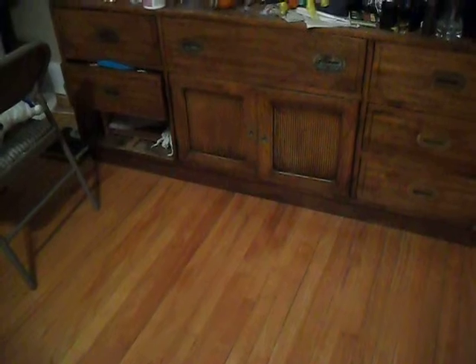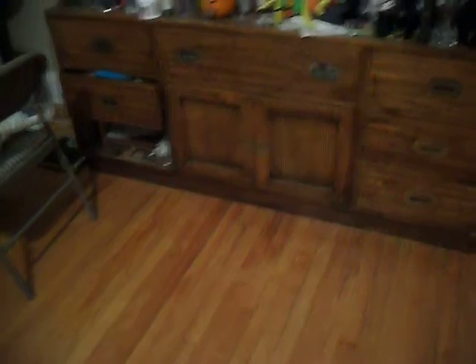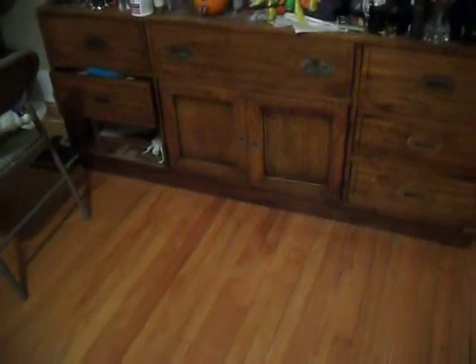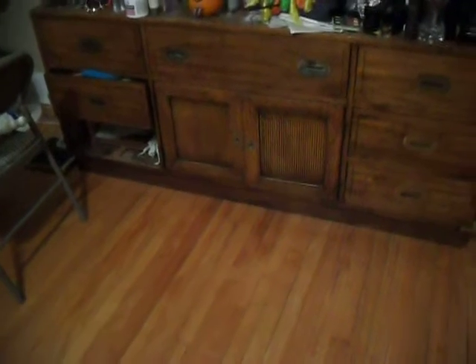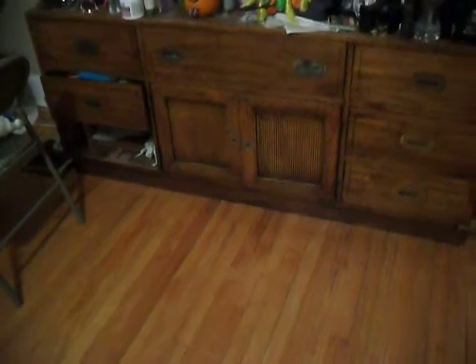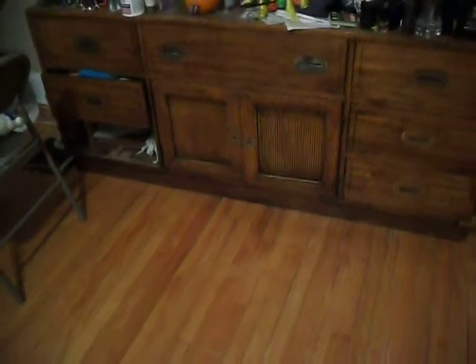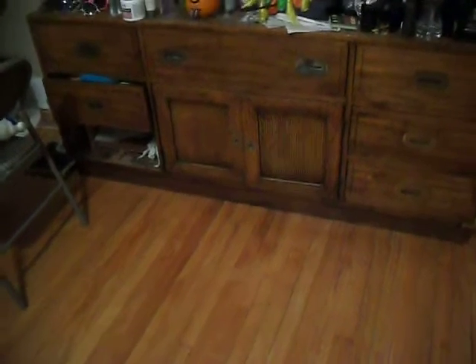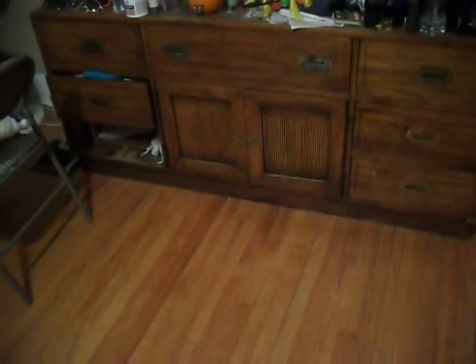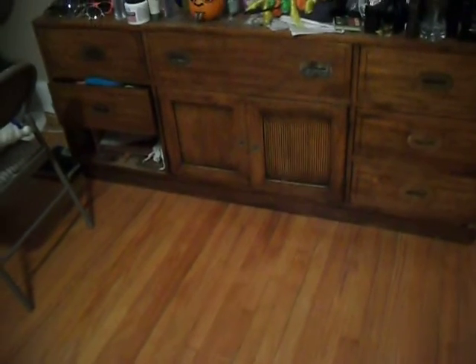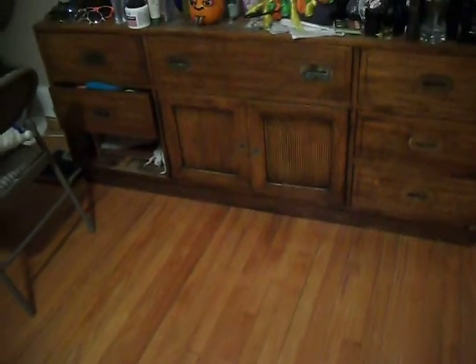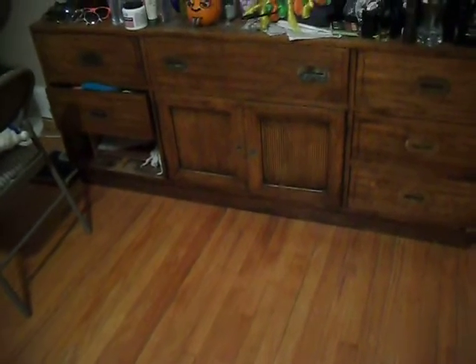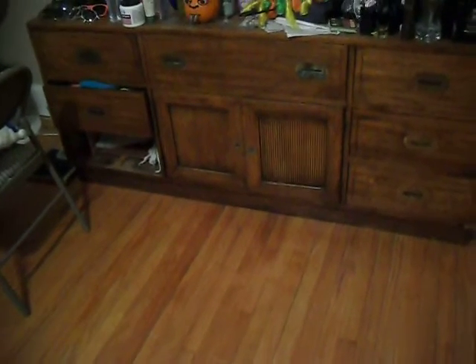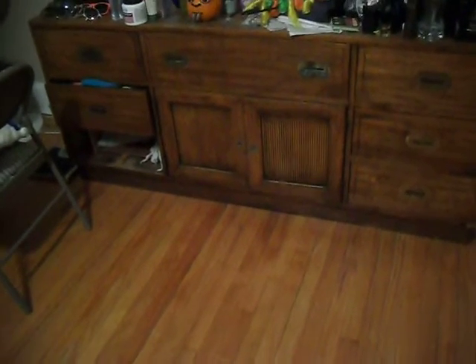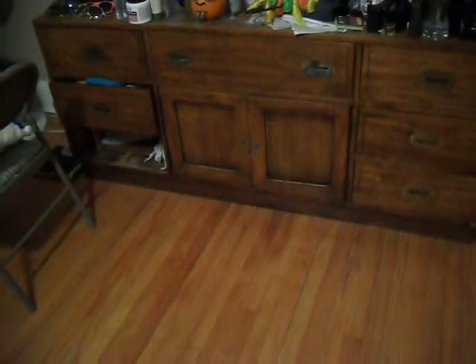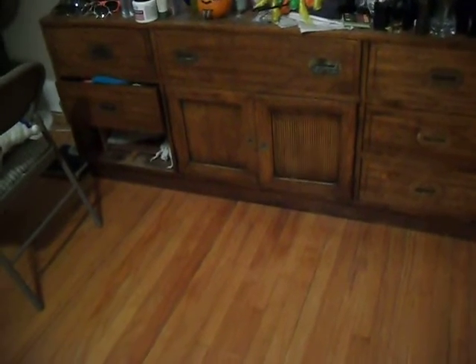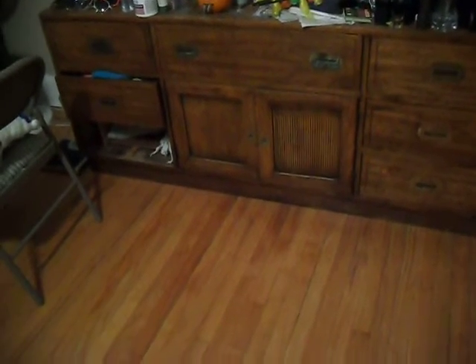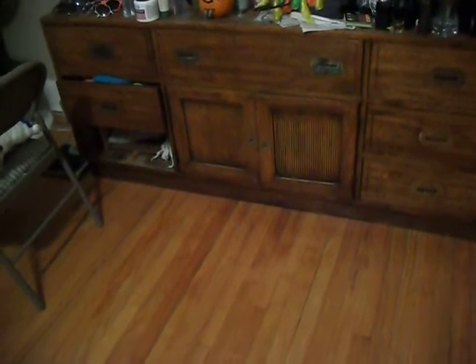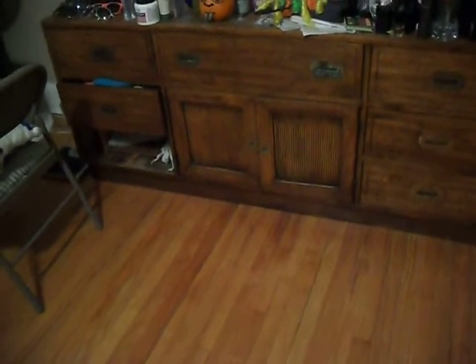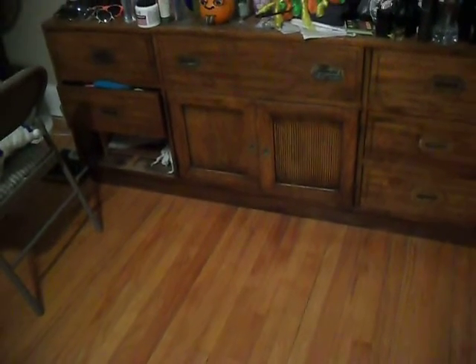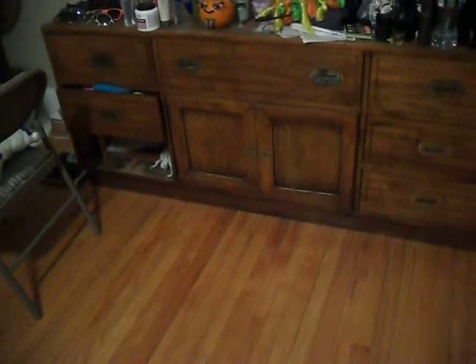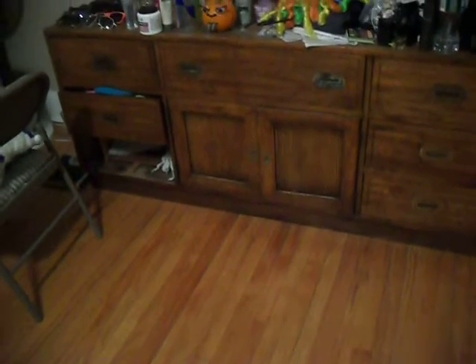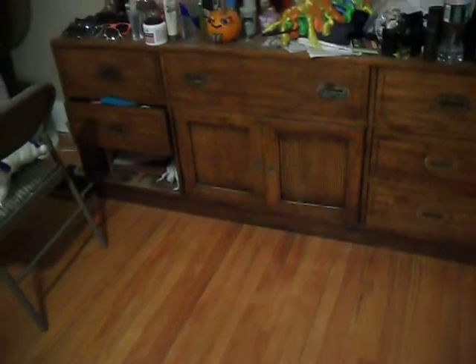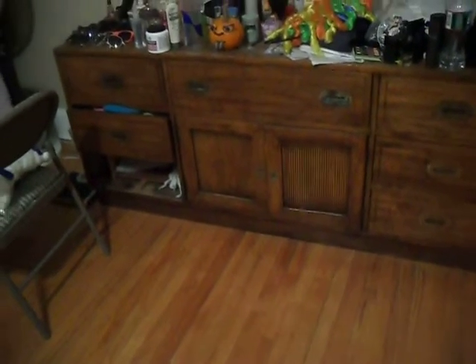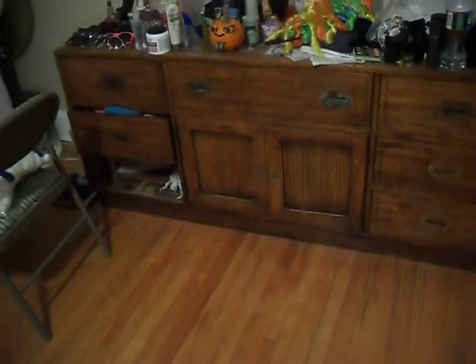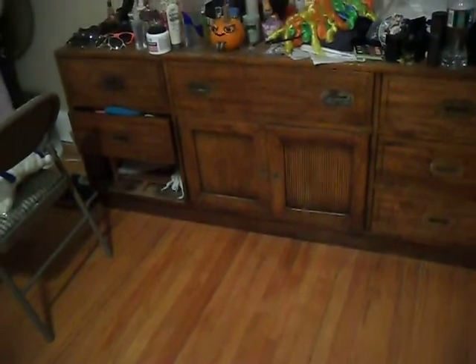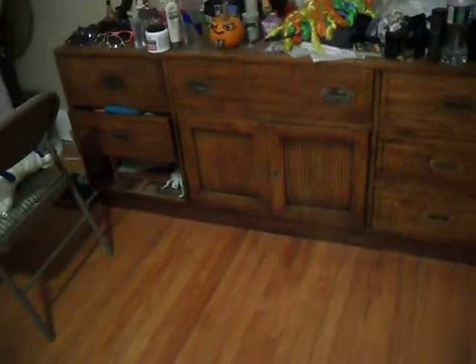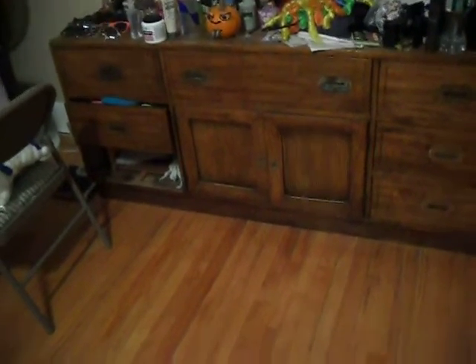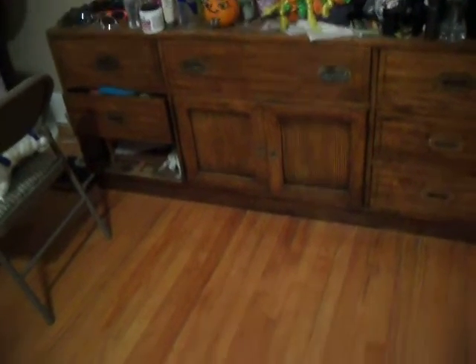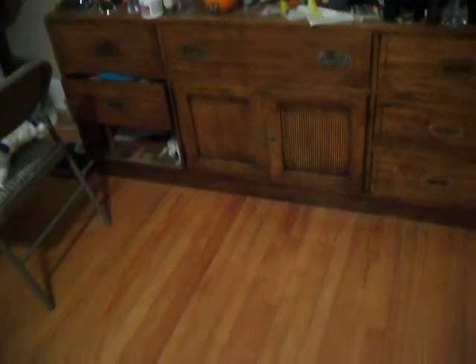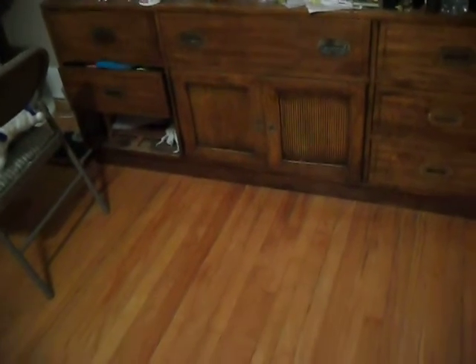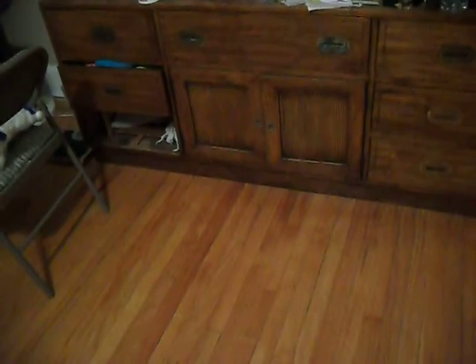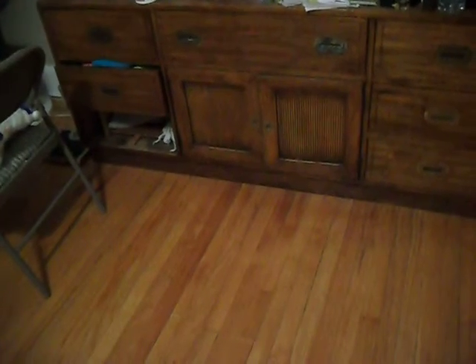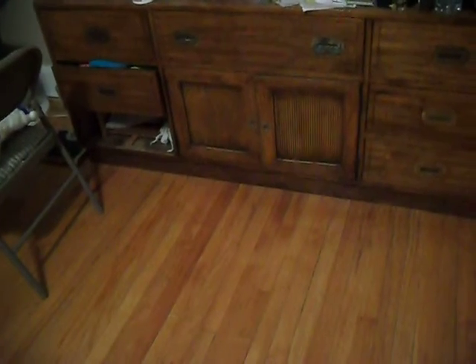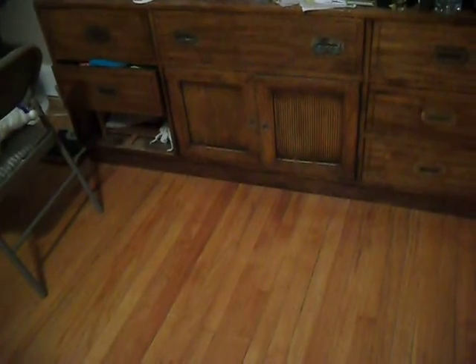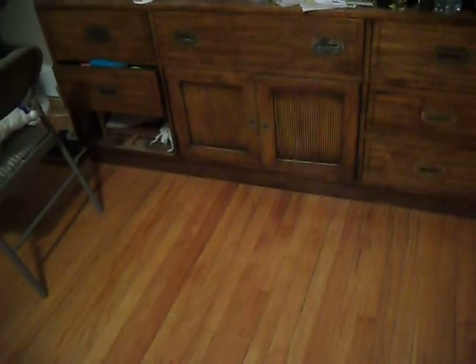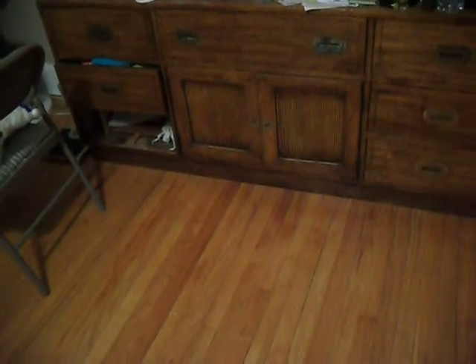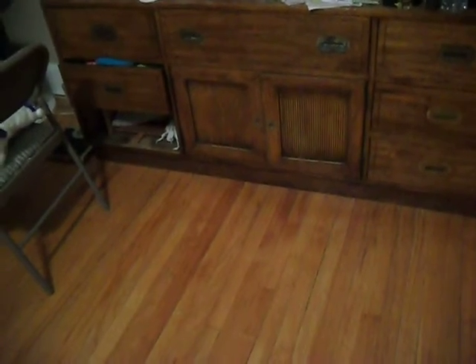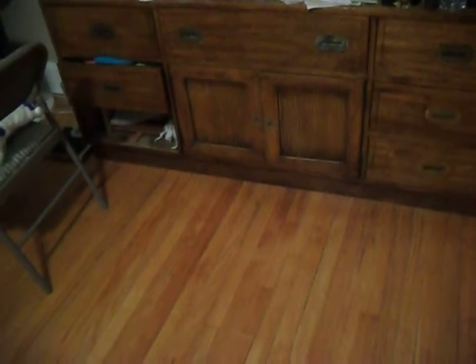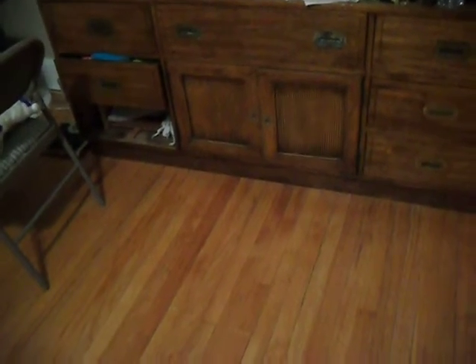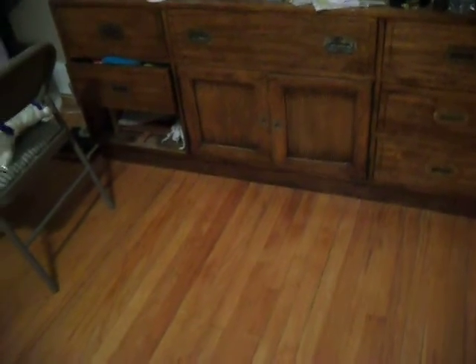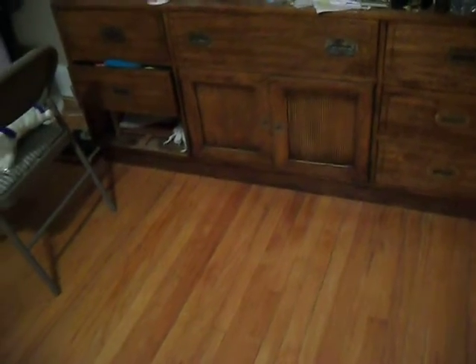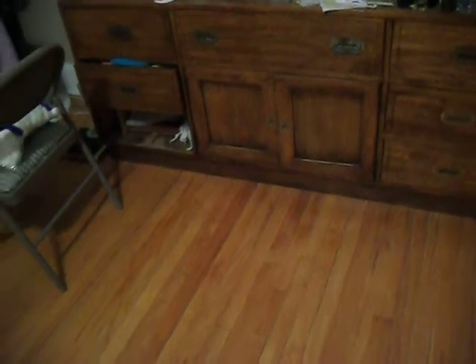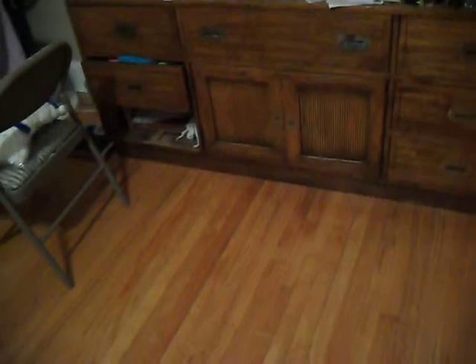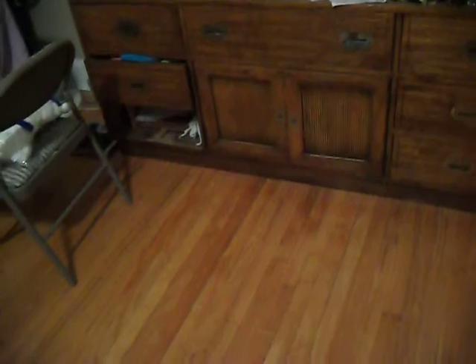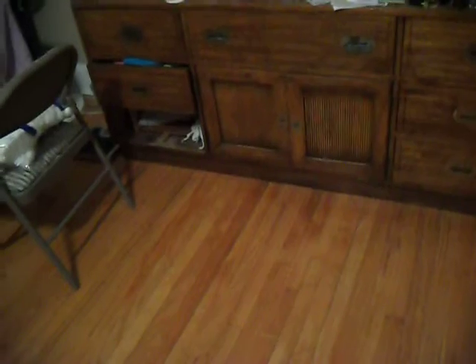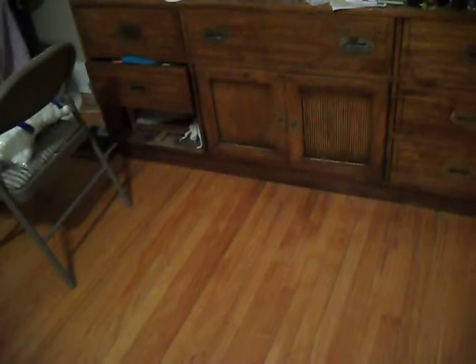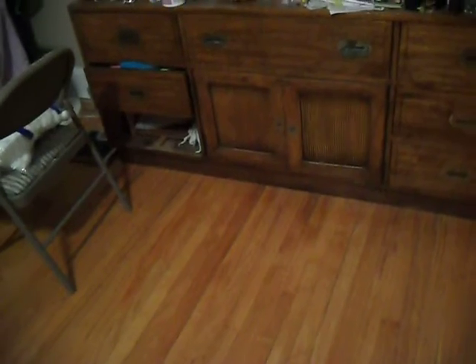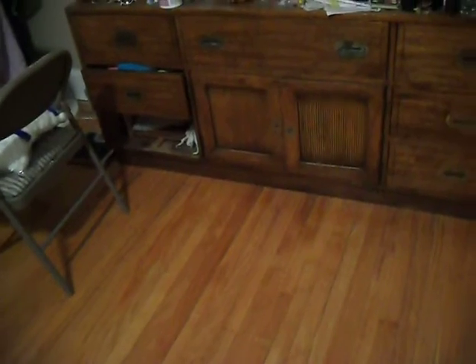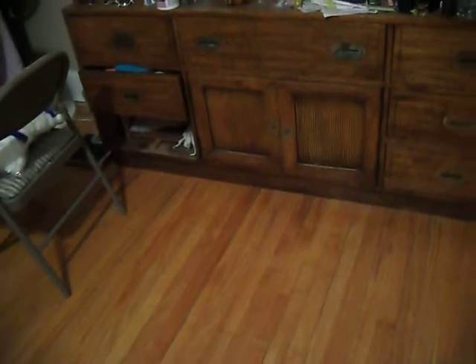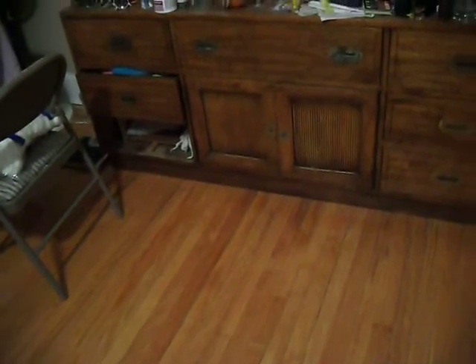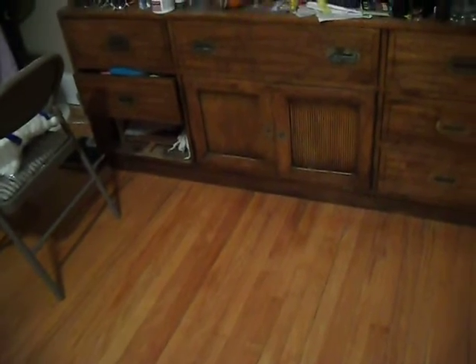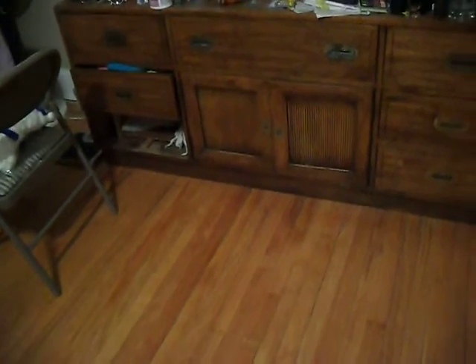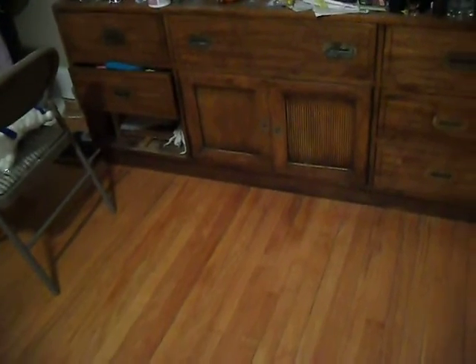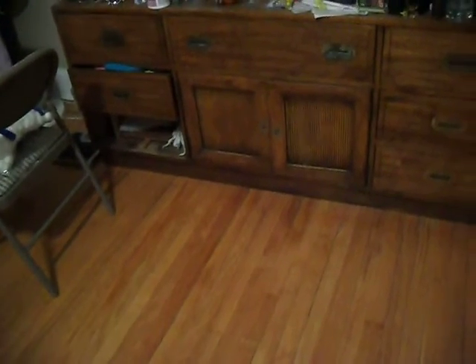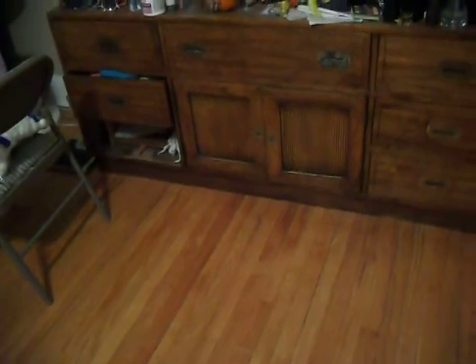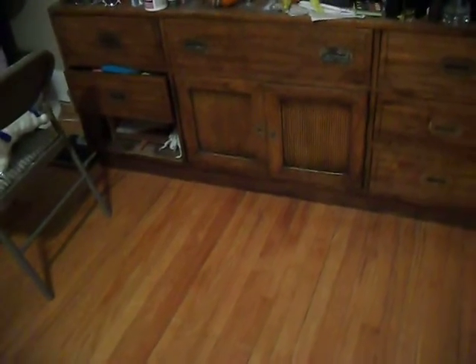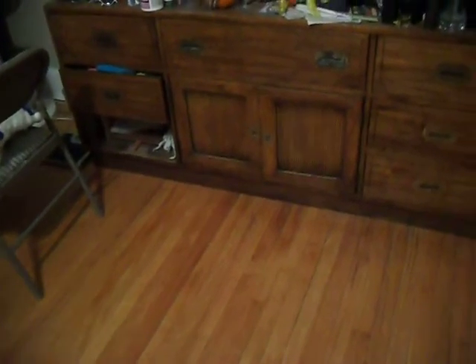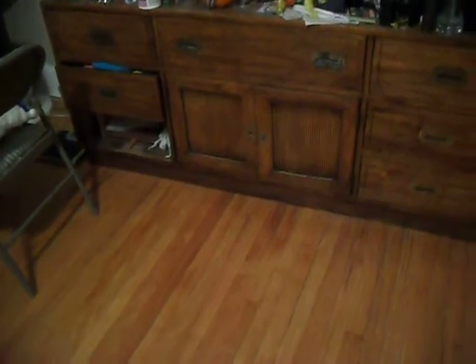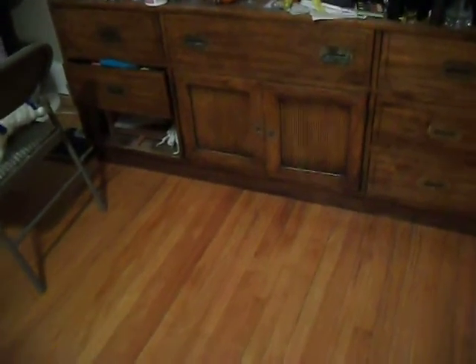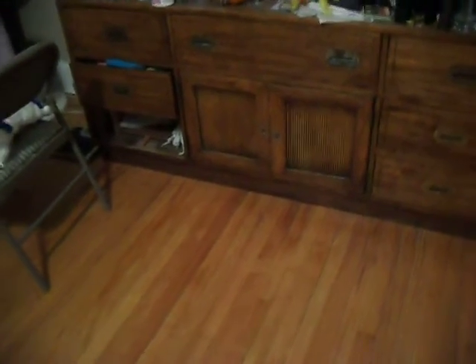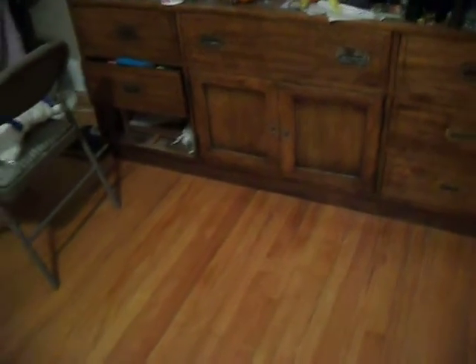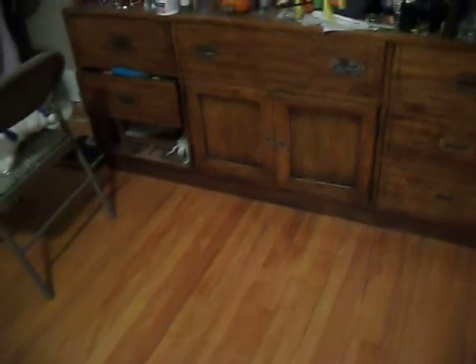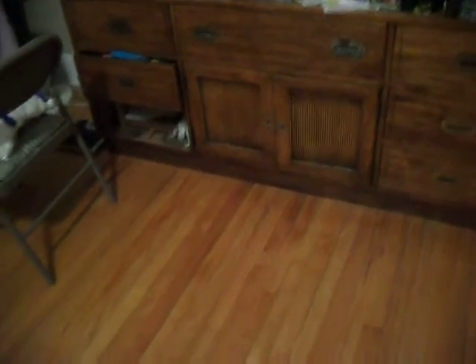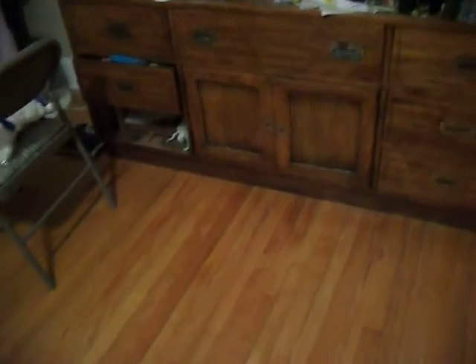Hey everyone, so I was requested by Glamize.com to do a room tour. So I'm going to show you my room. This is my bedroom.